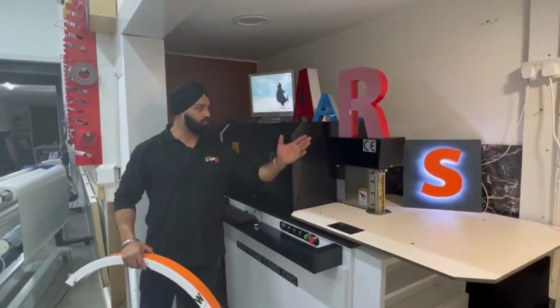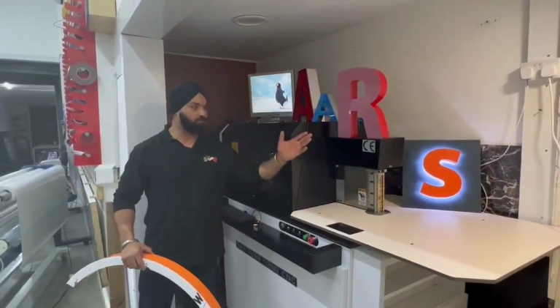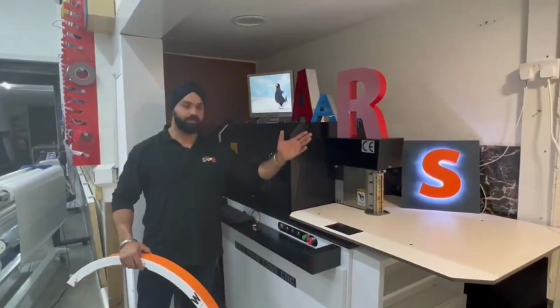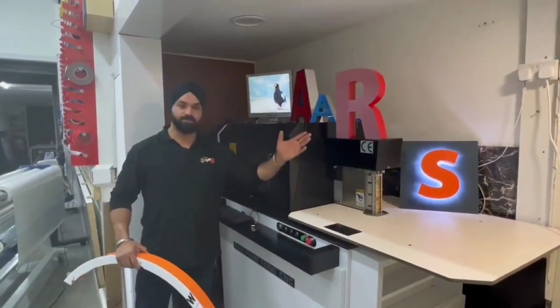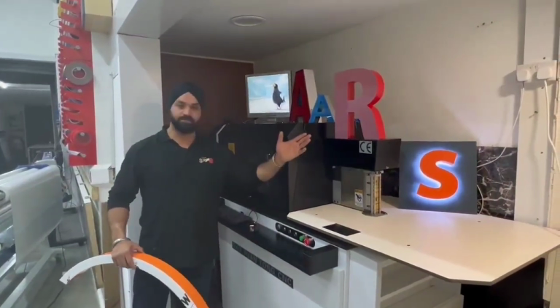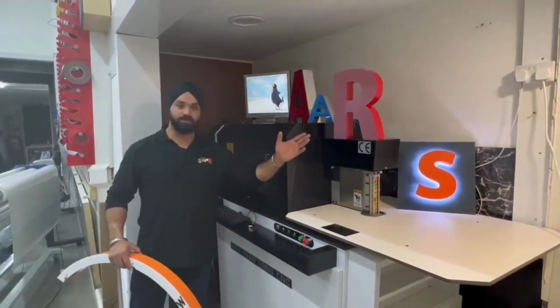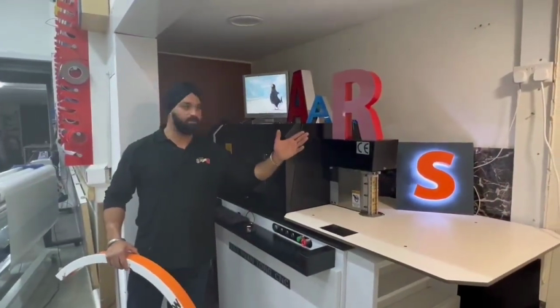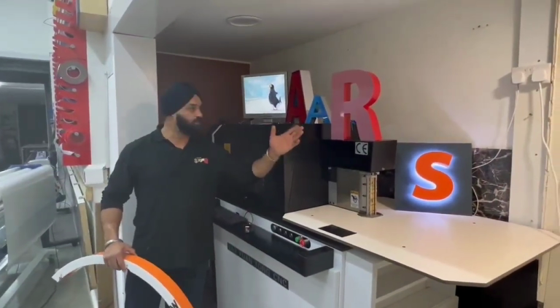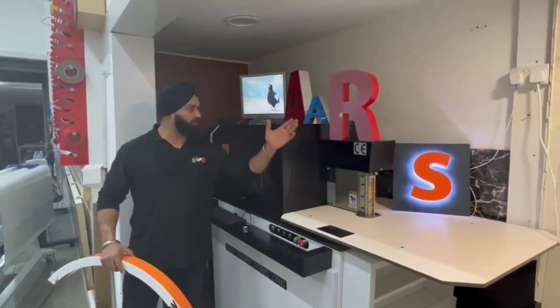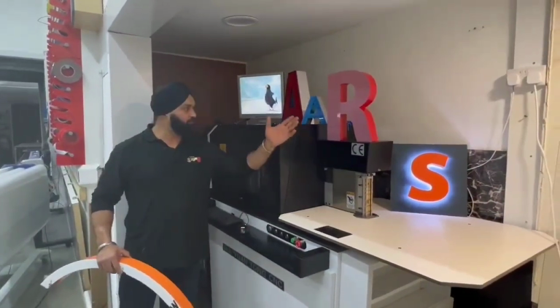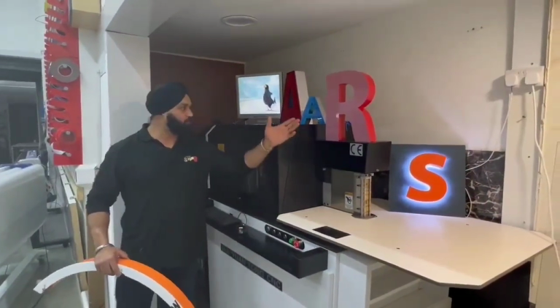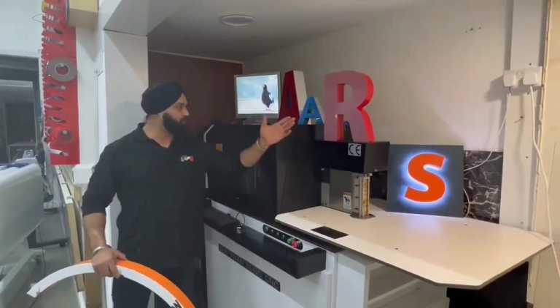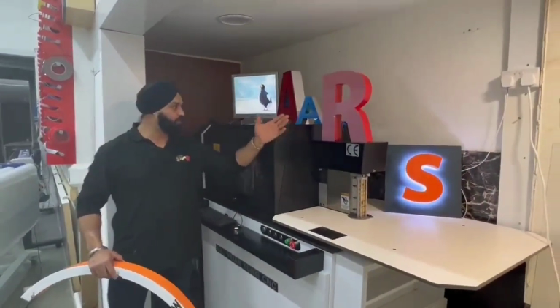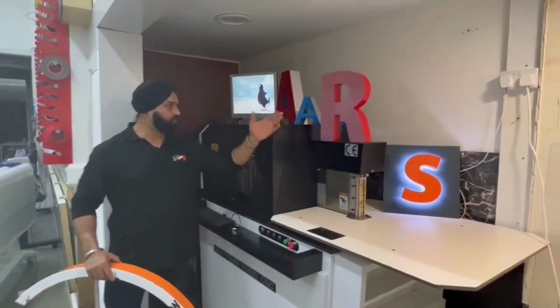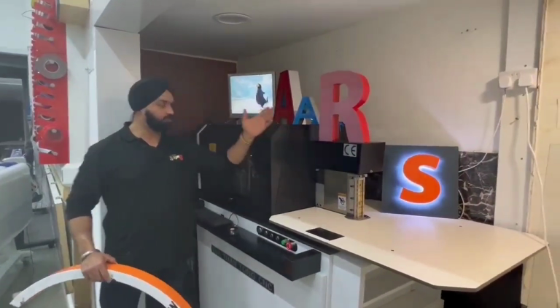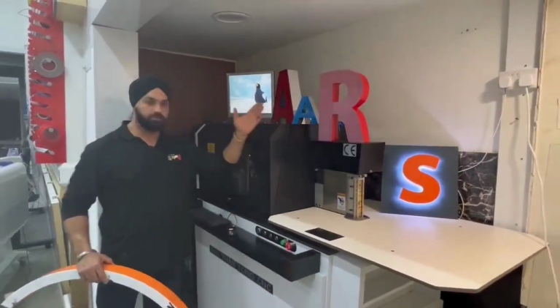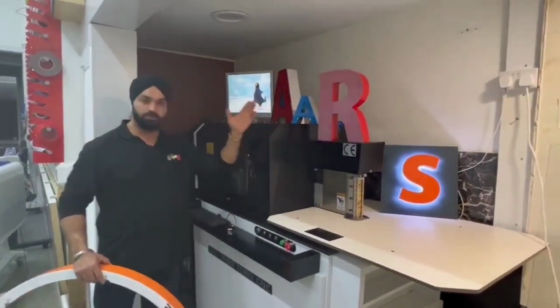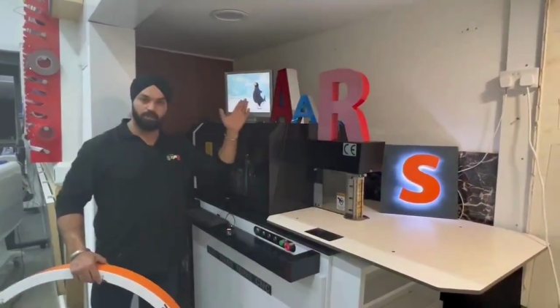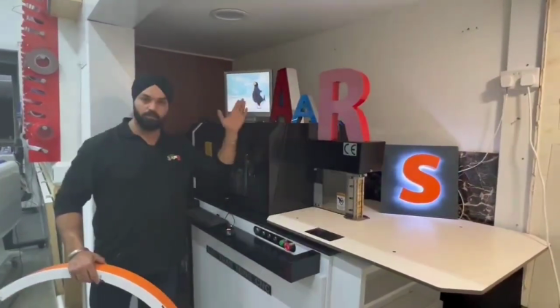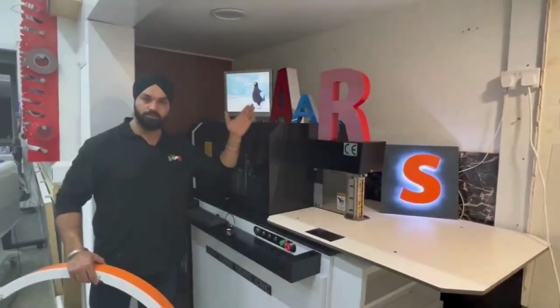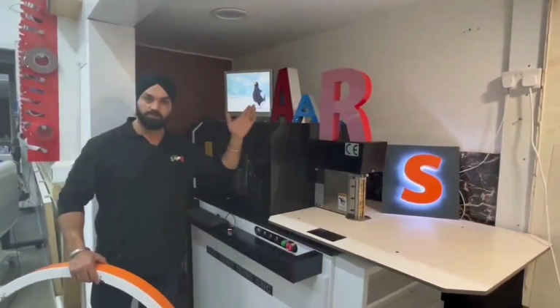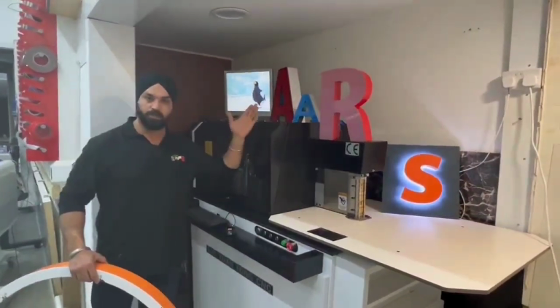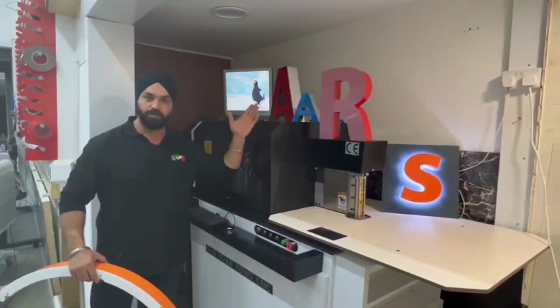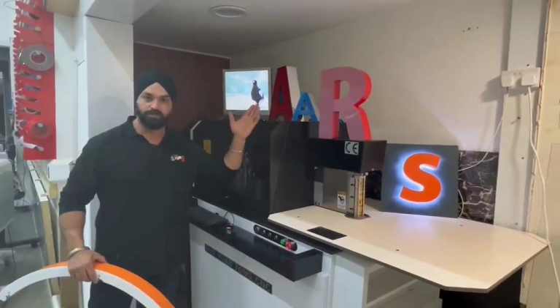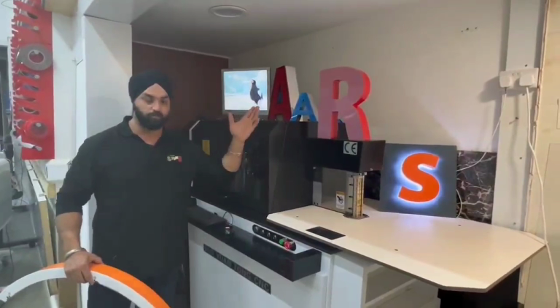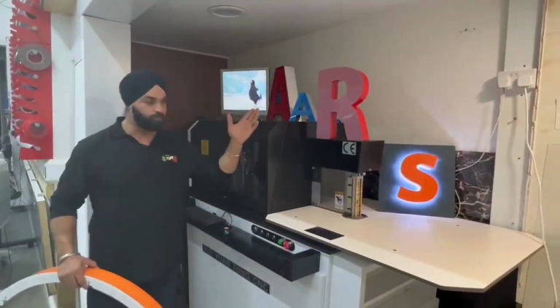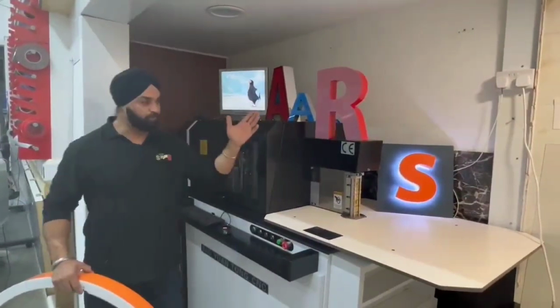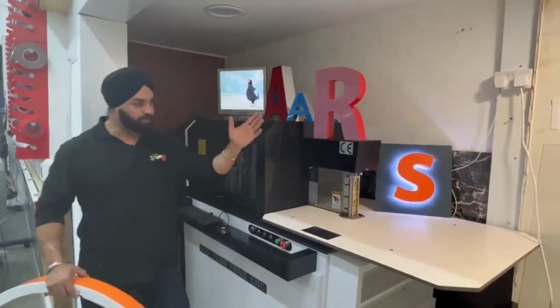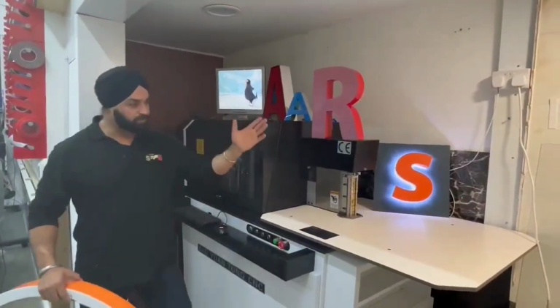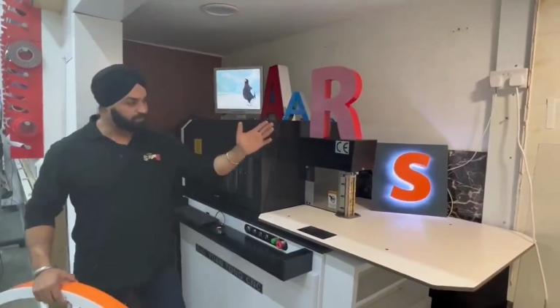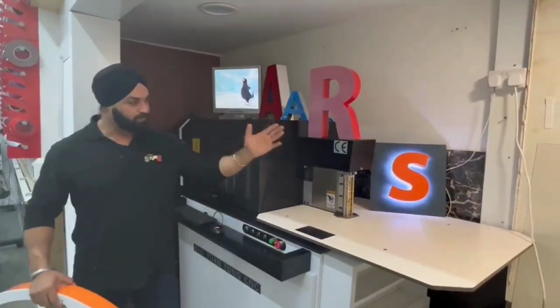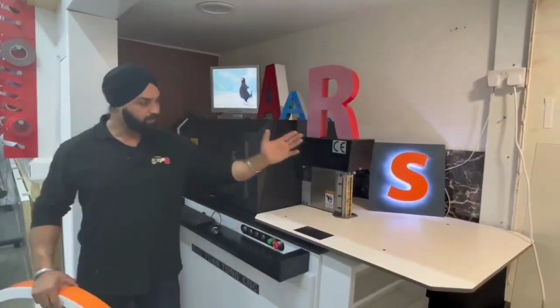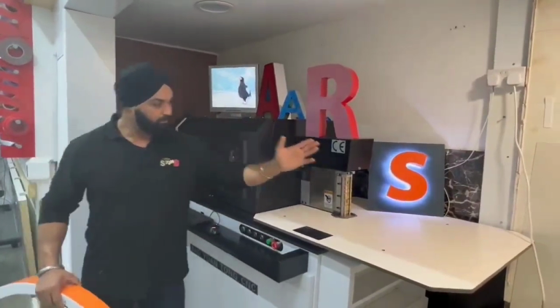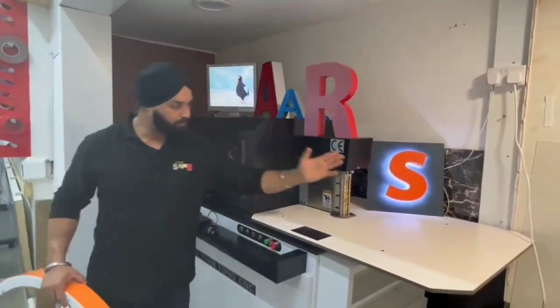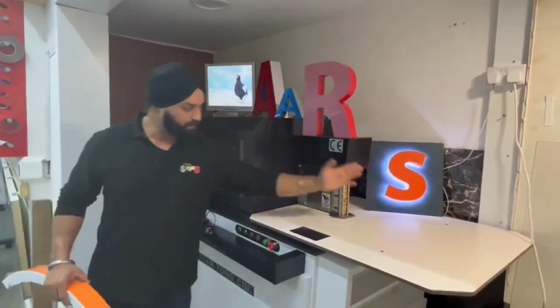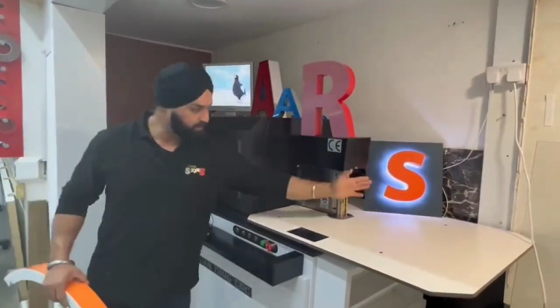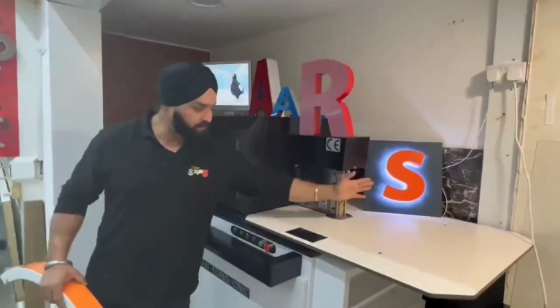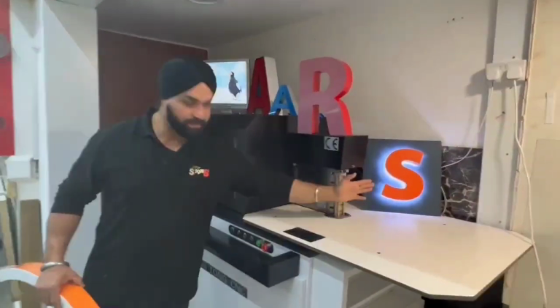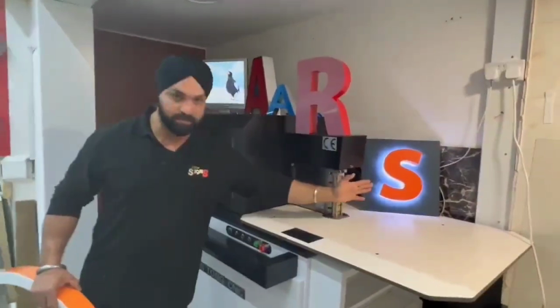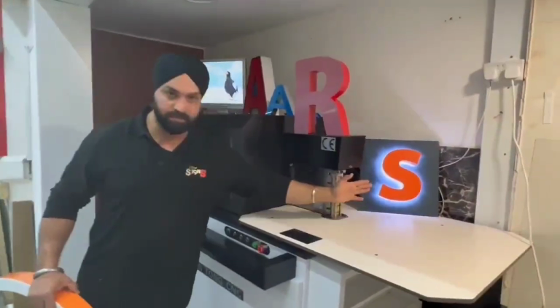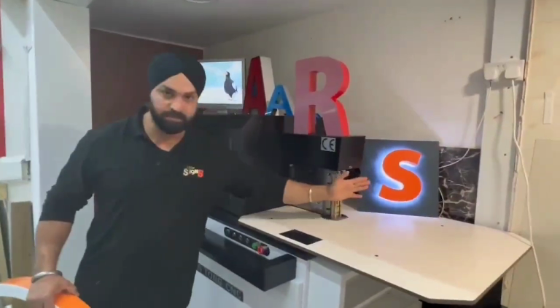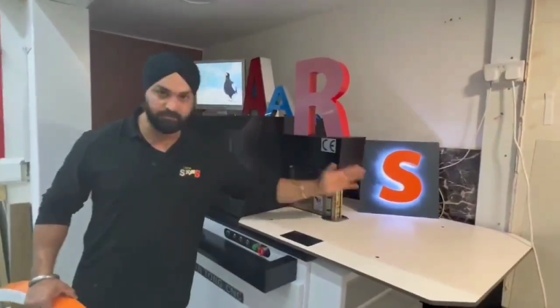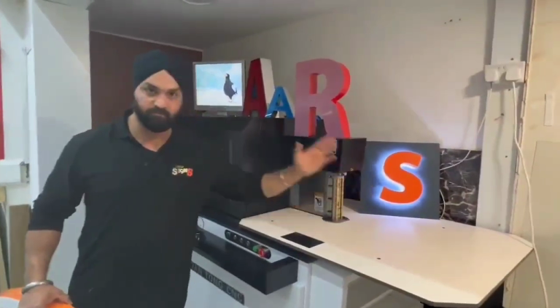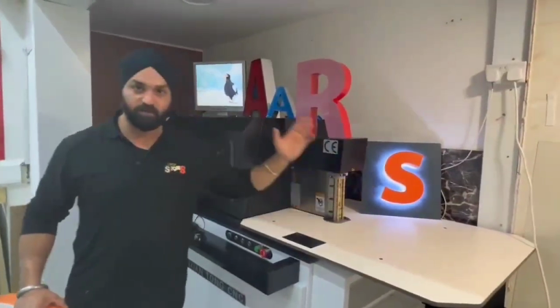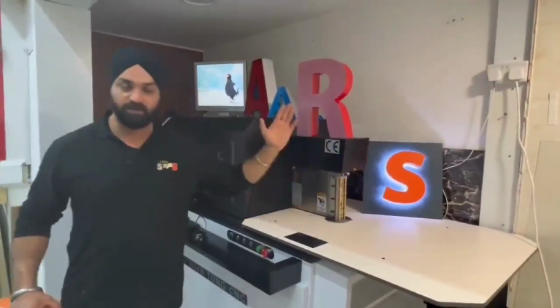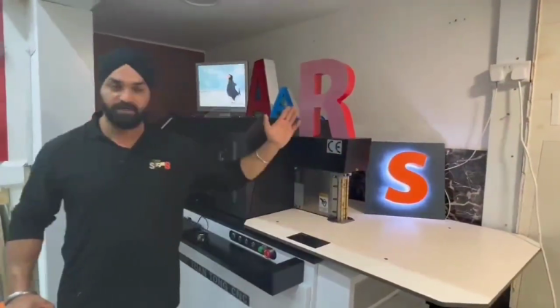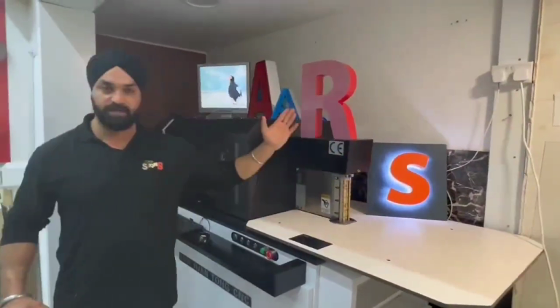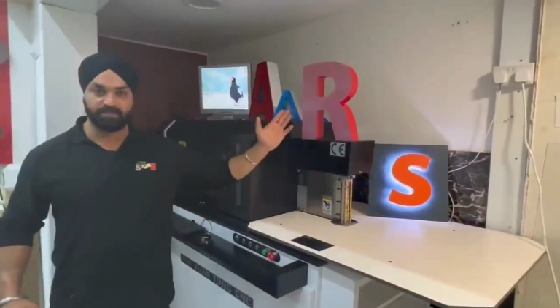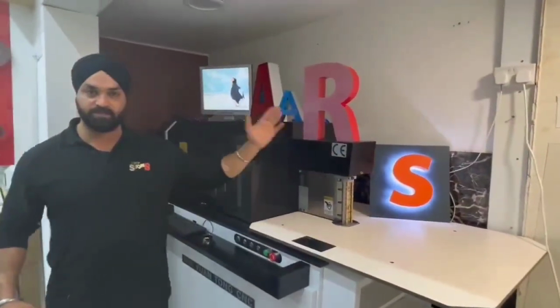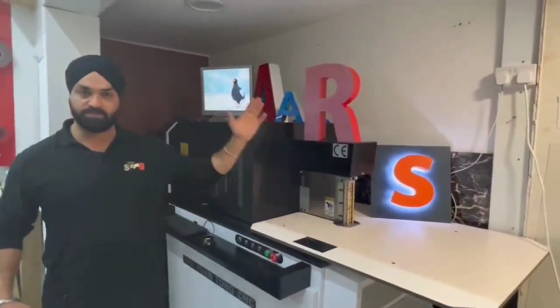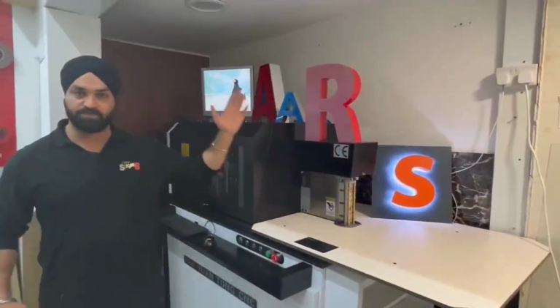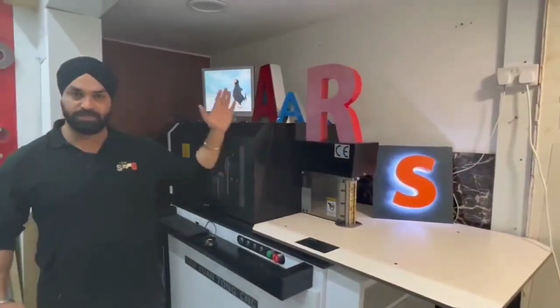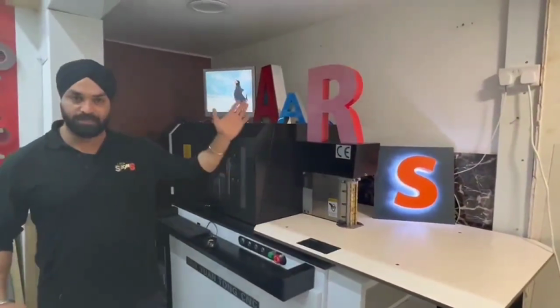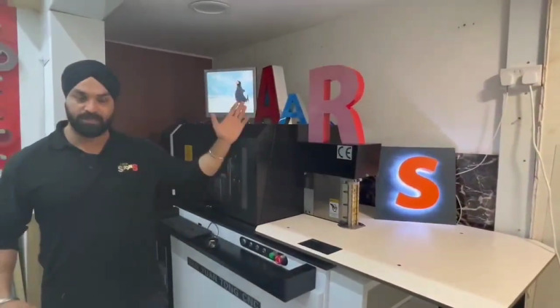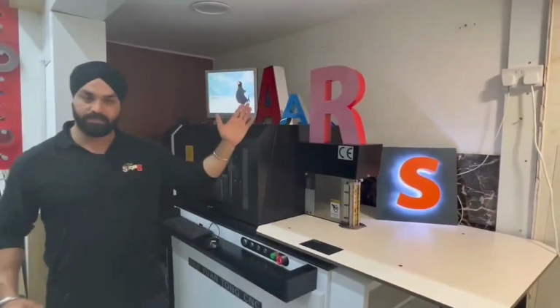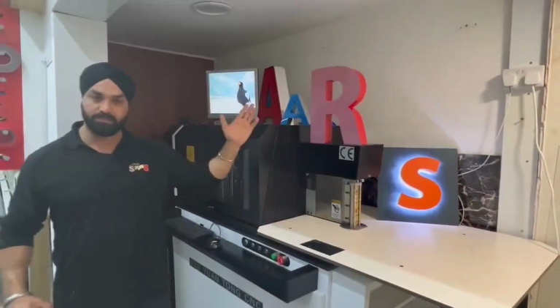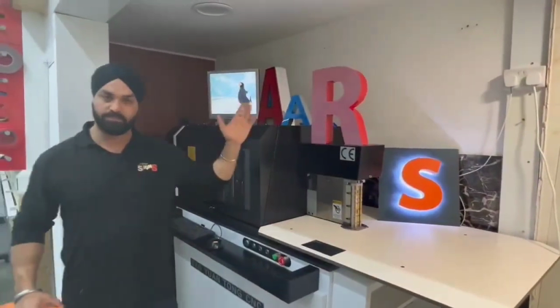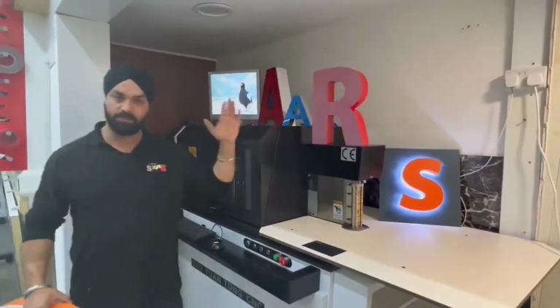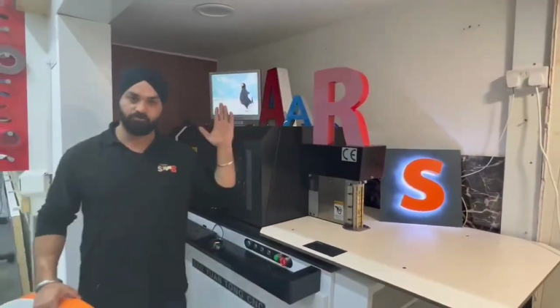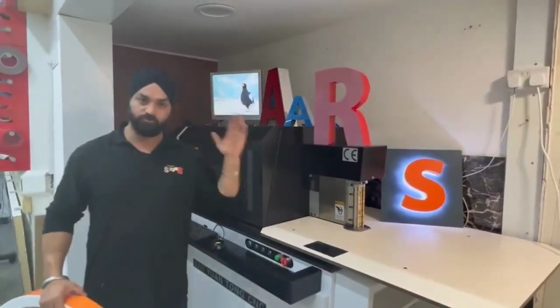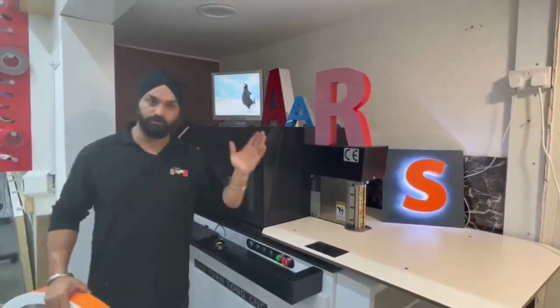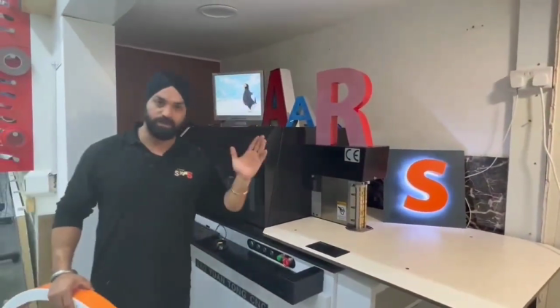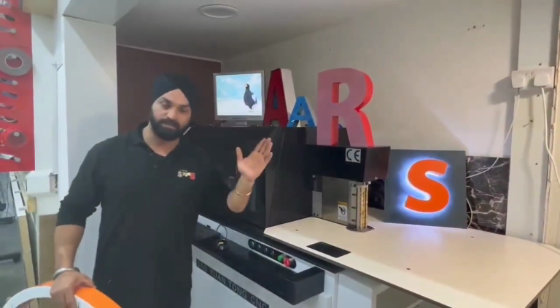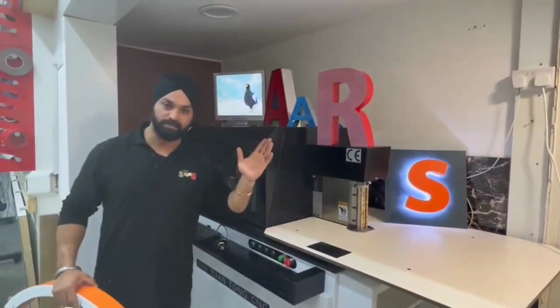As you can see, I've really done loads of signs. We've made battle letters, frontal letters, channel letters, trim letters.